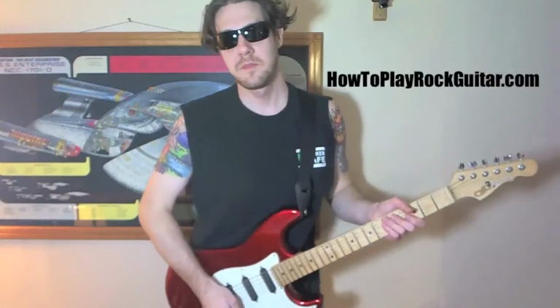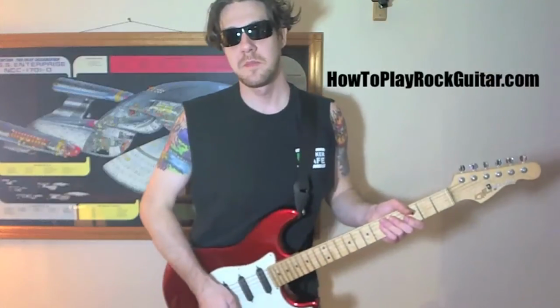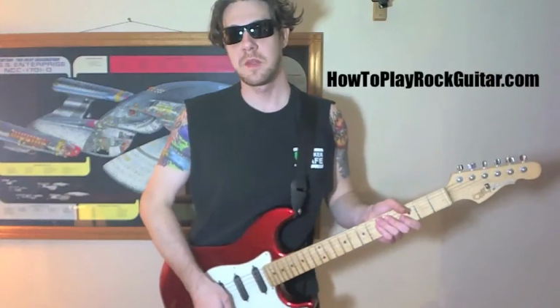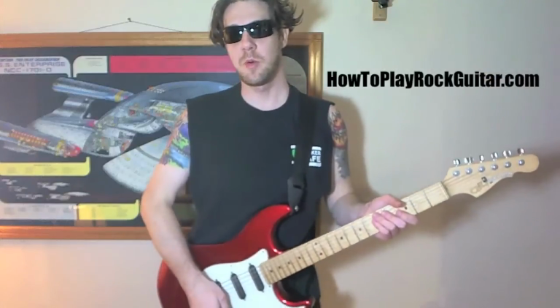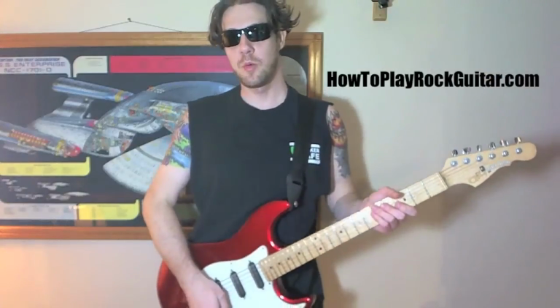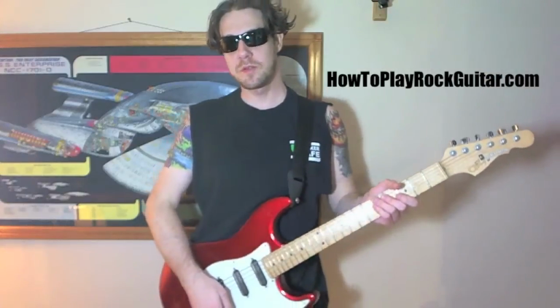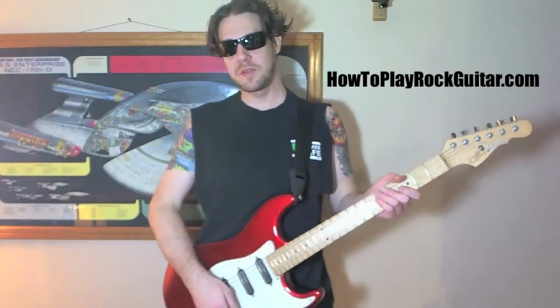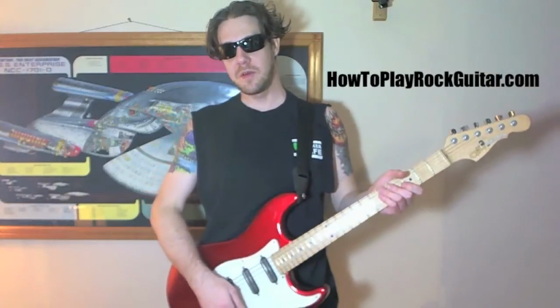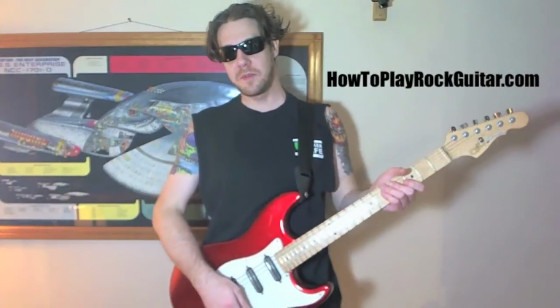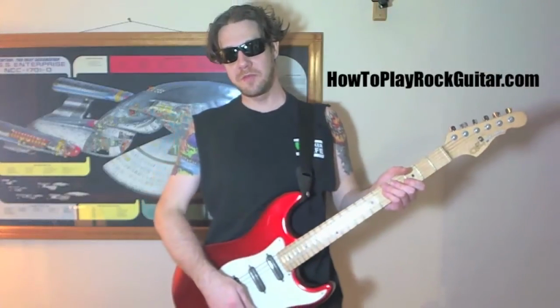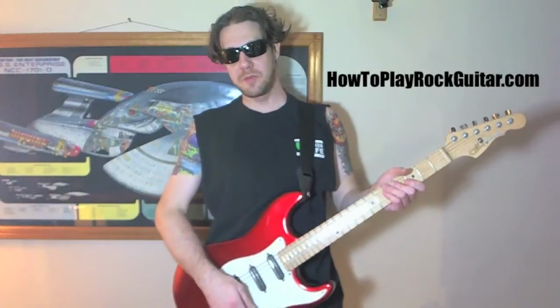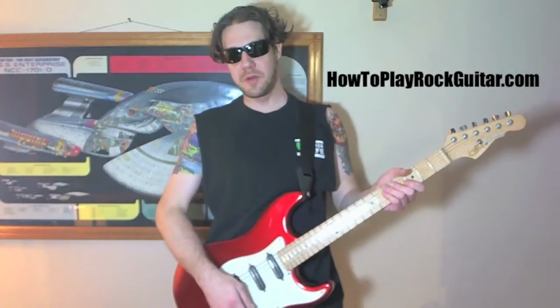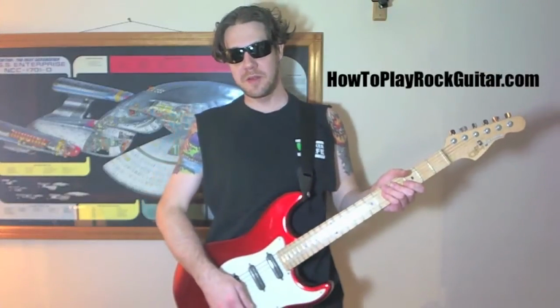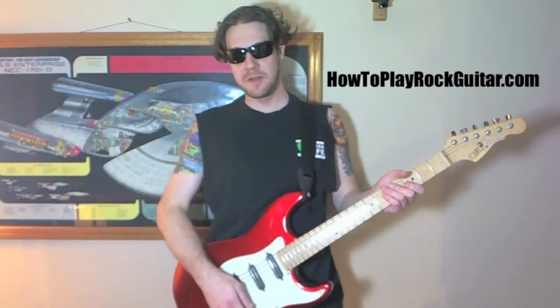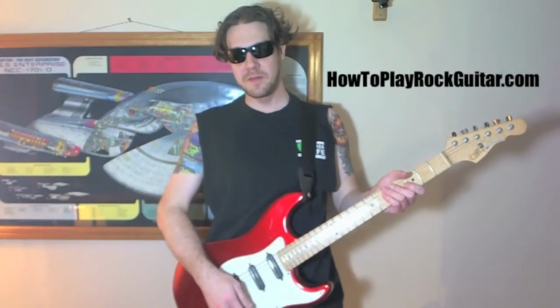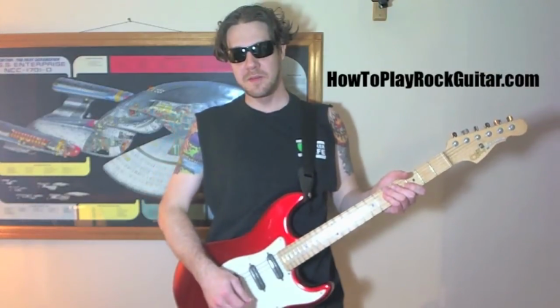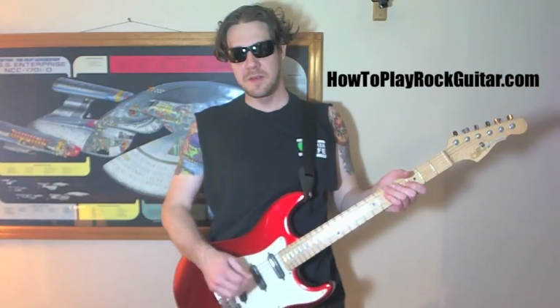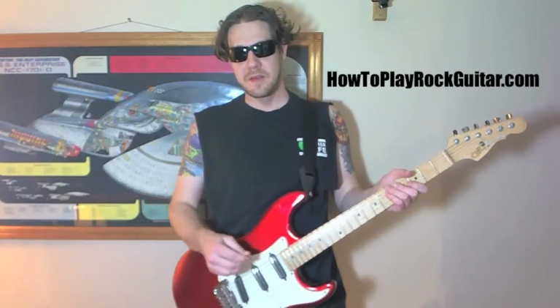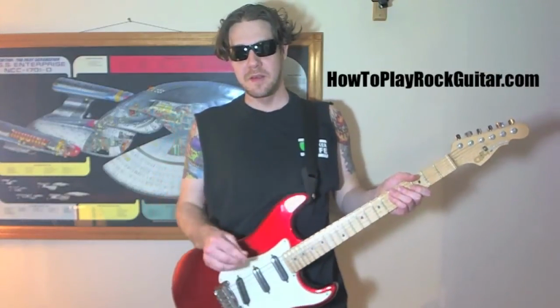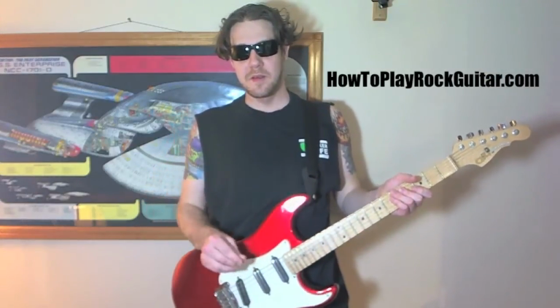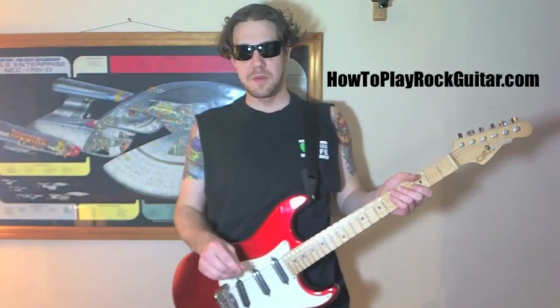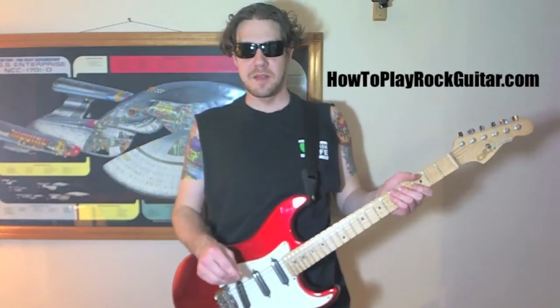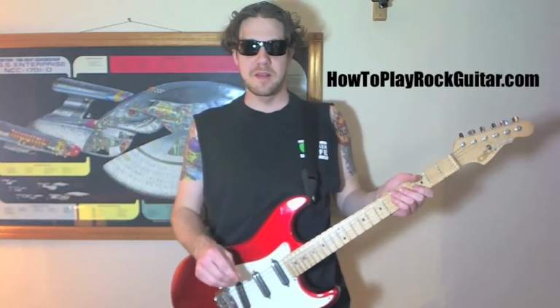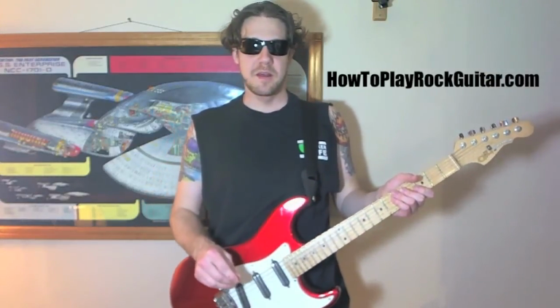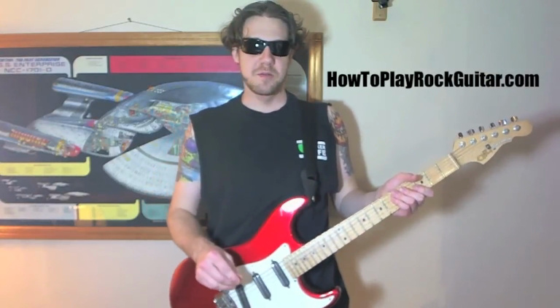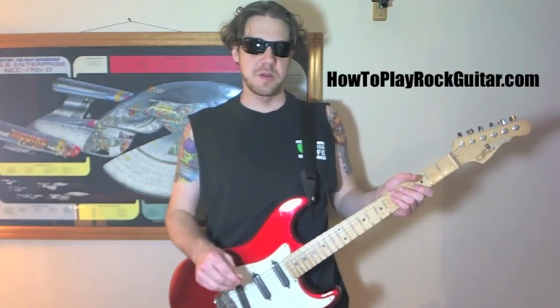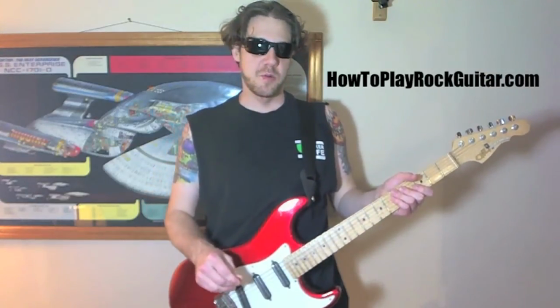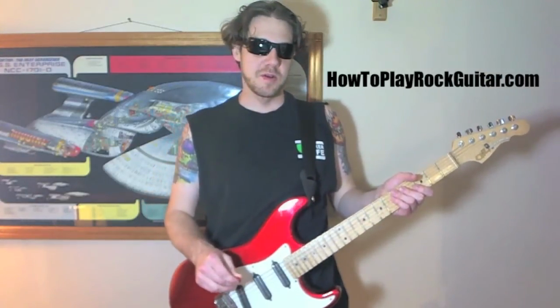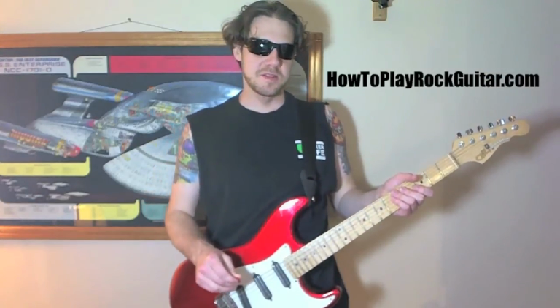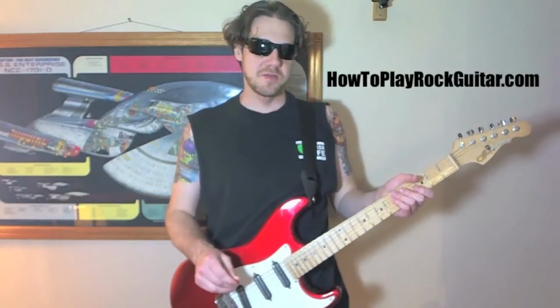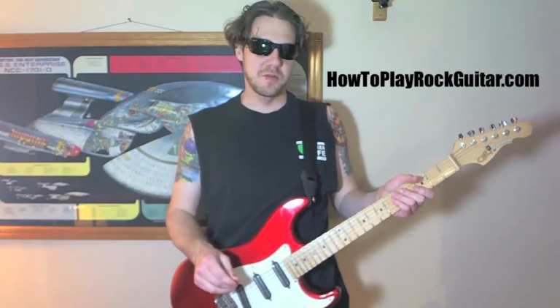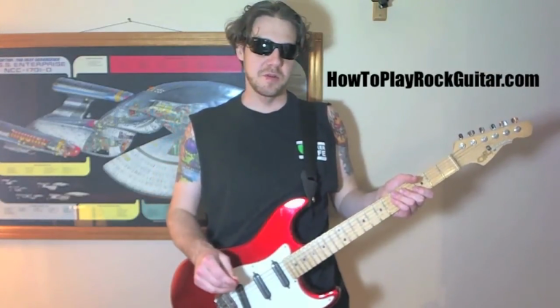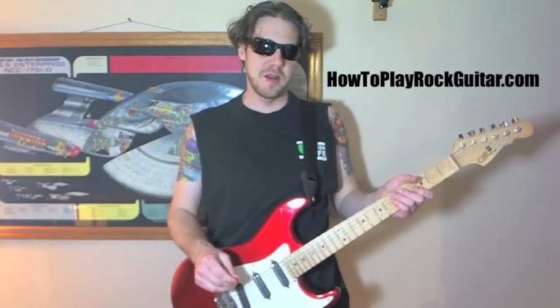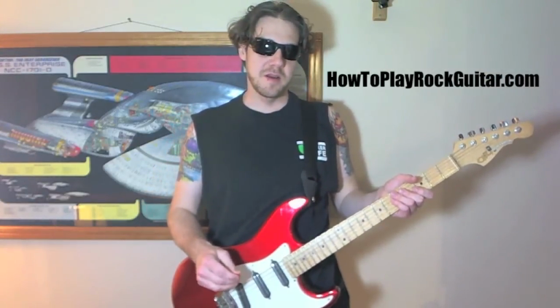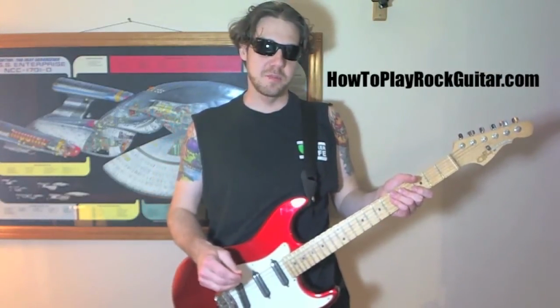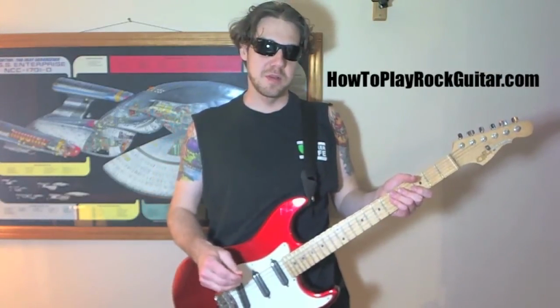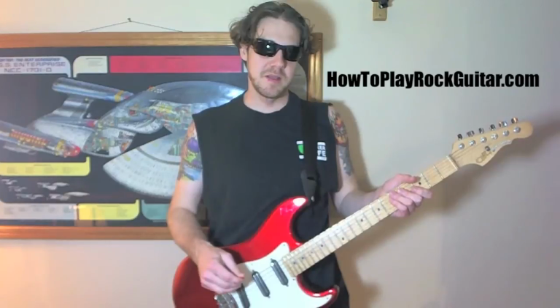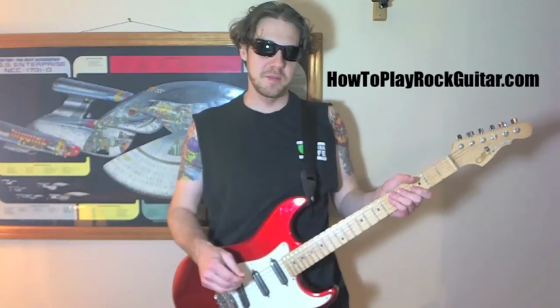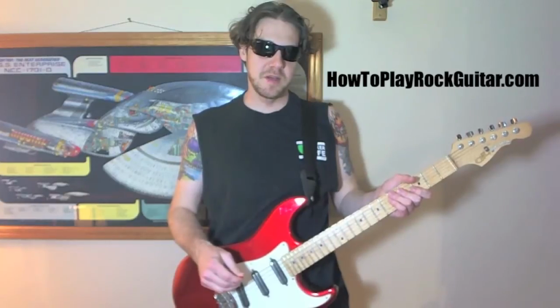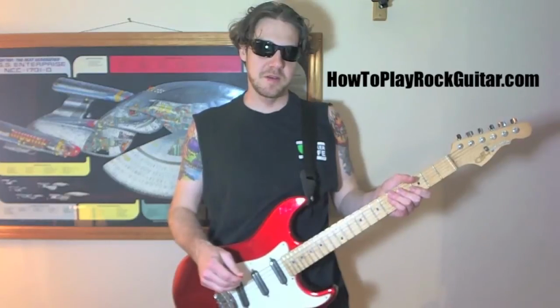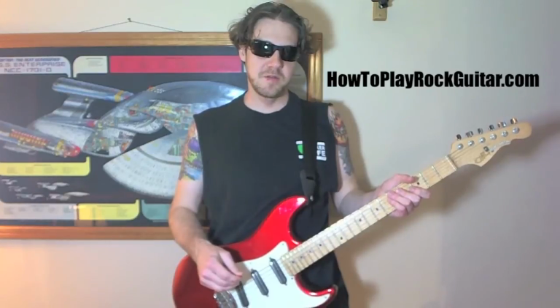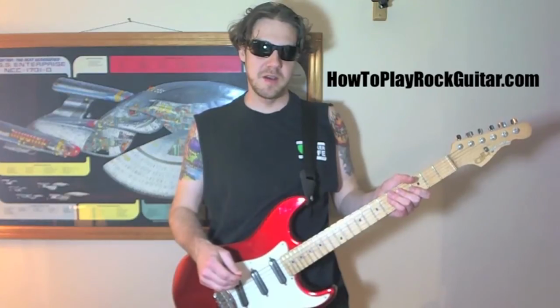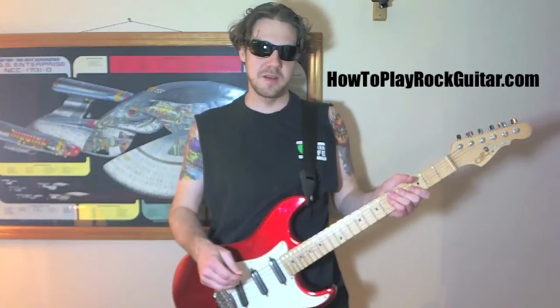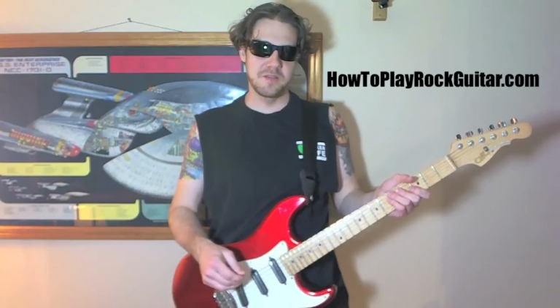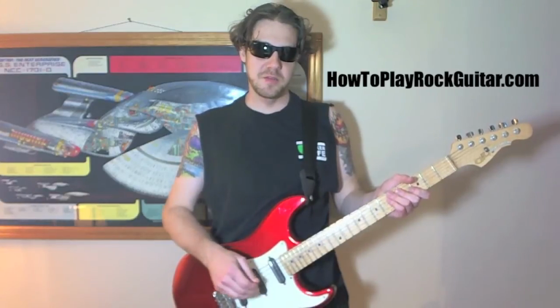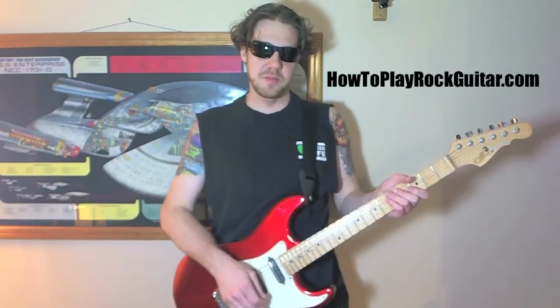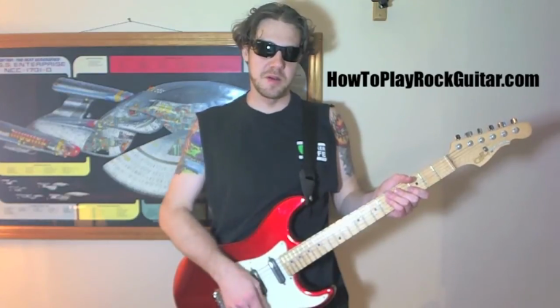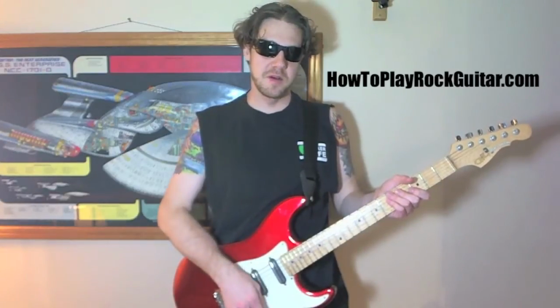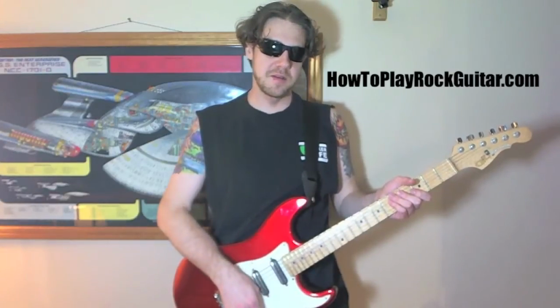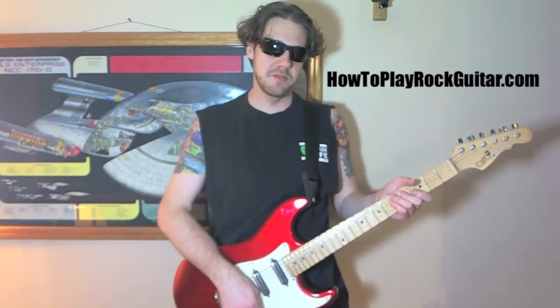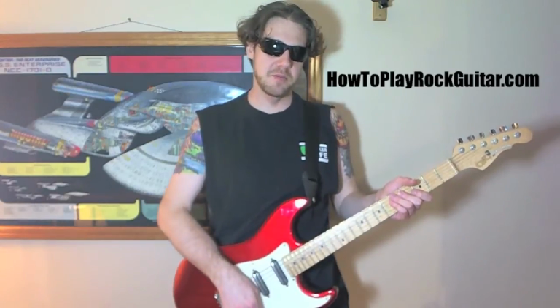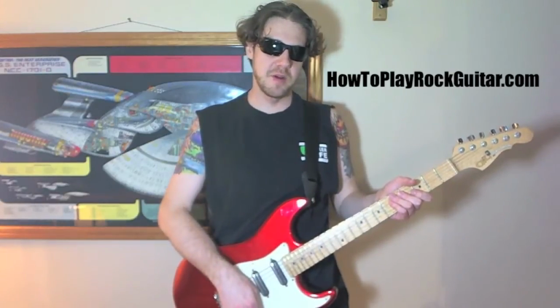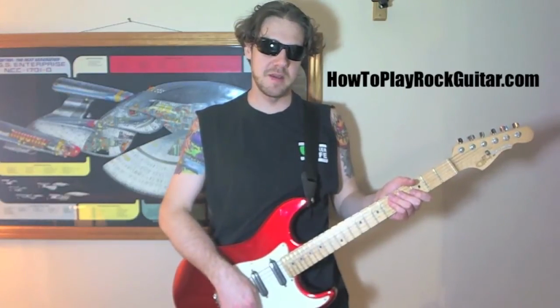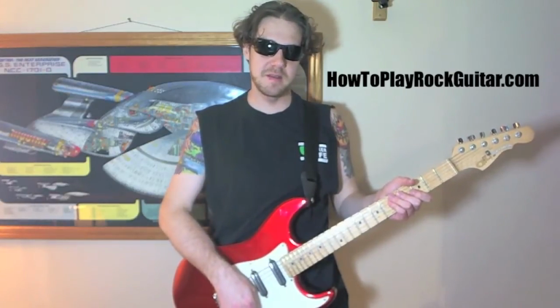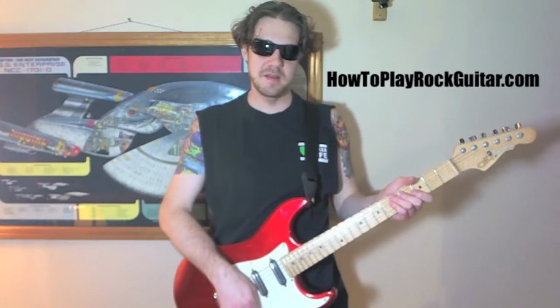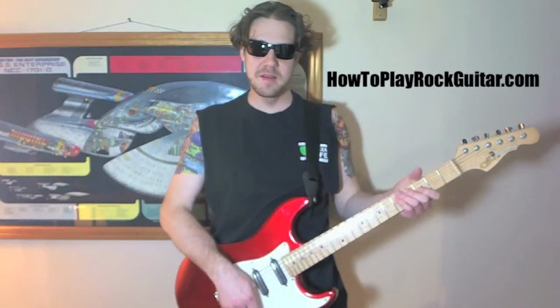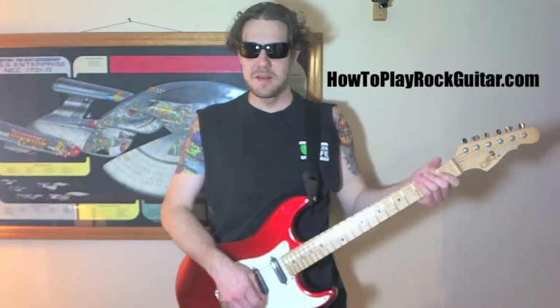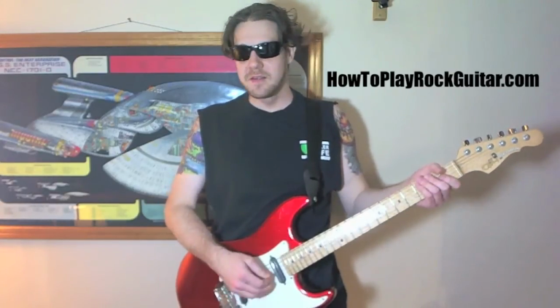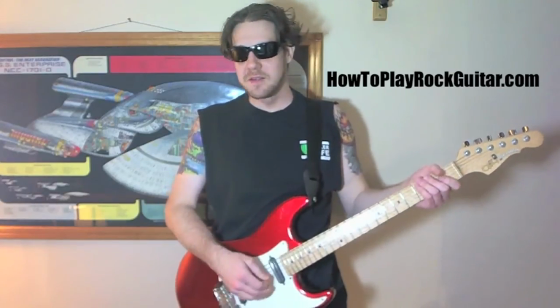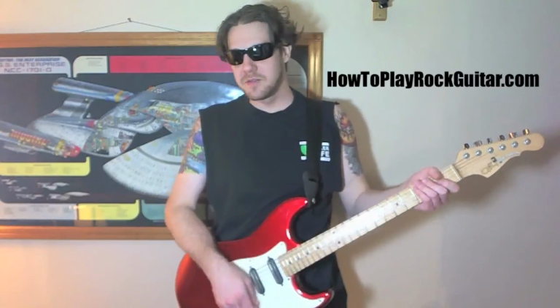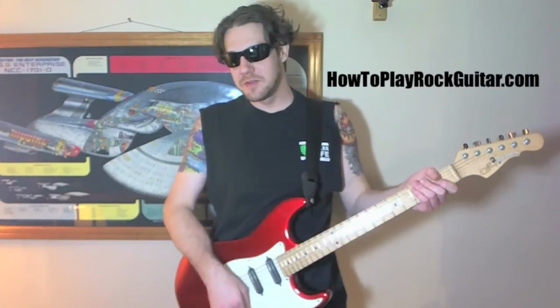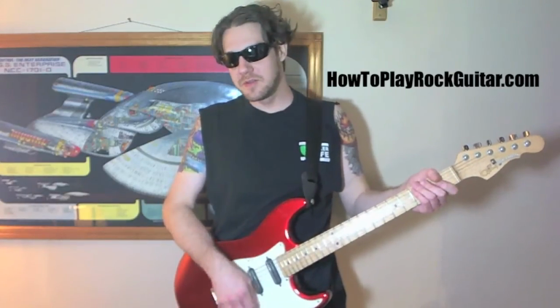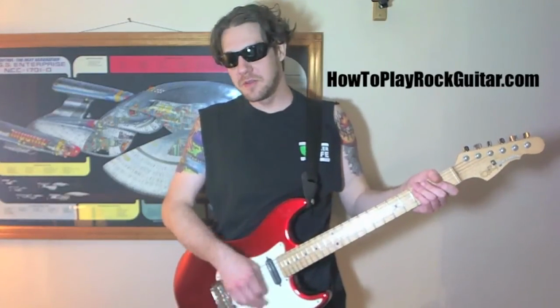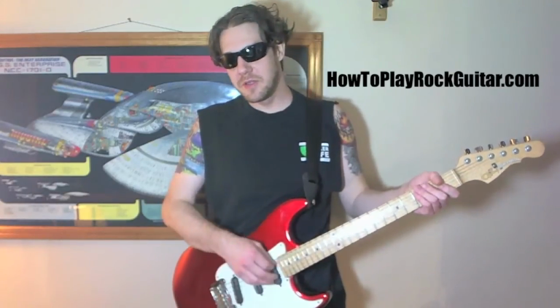Yo, what's up everybody? We're getting a lot of requests for 'On a Plane' by Nirvana from Nevermind. So let's do it.